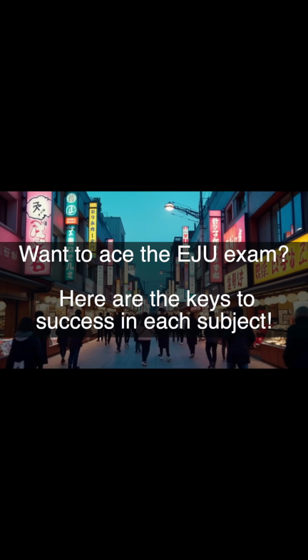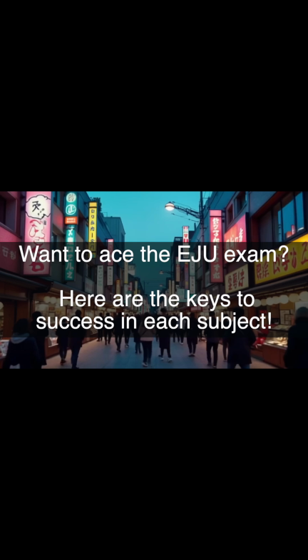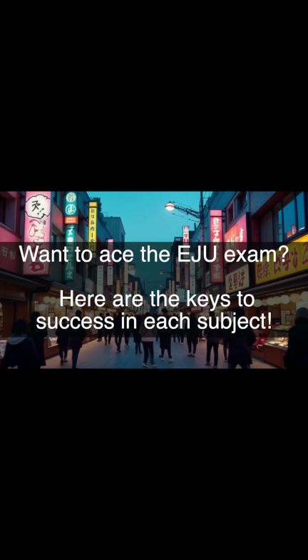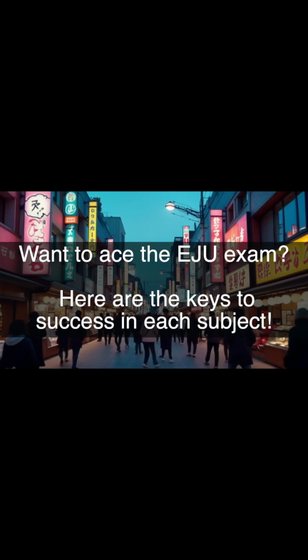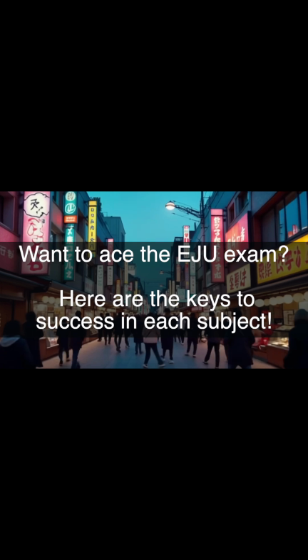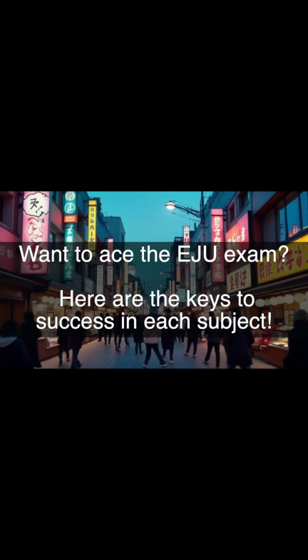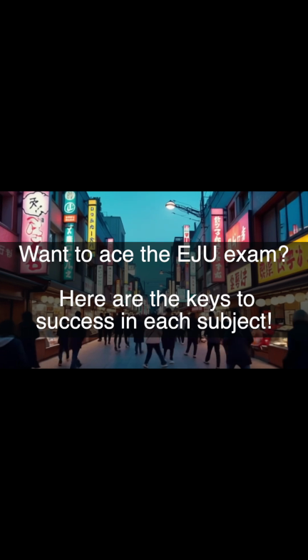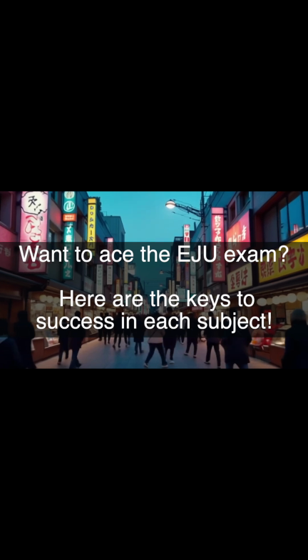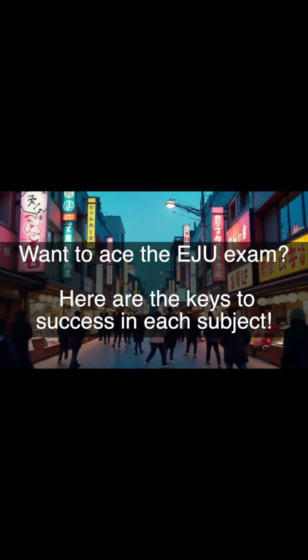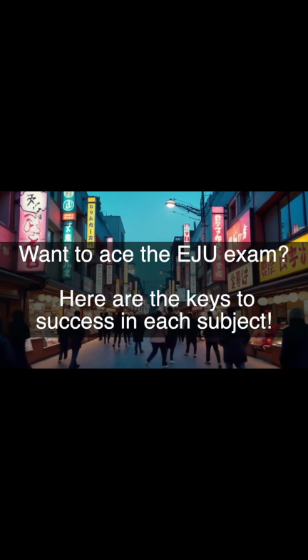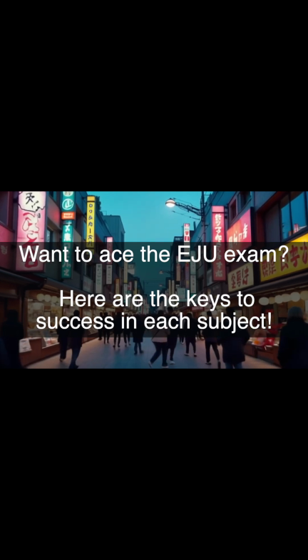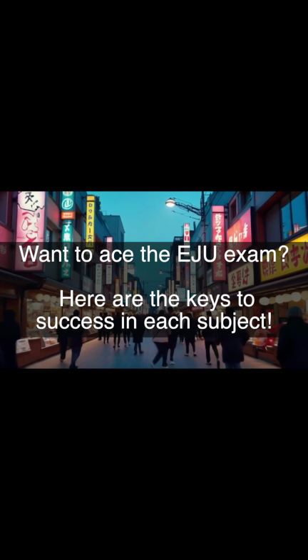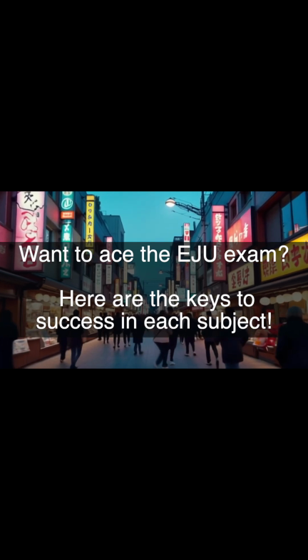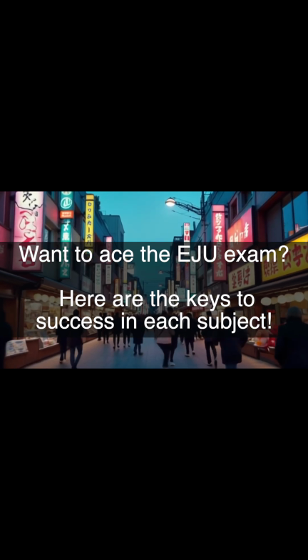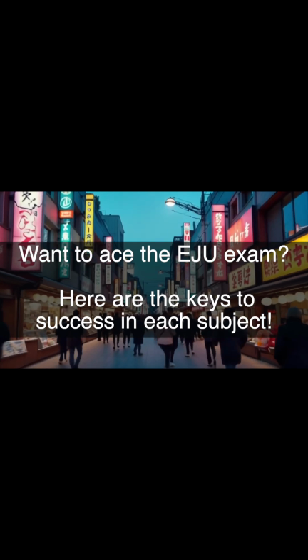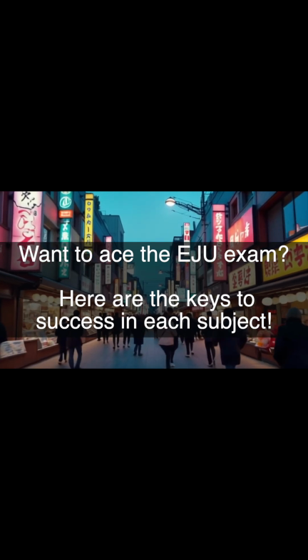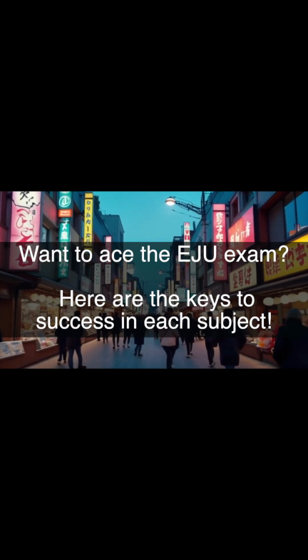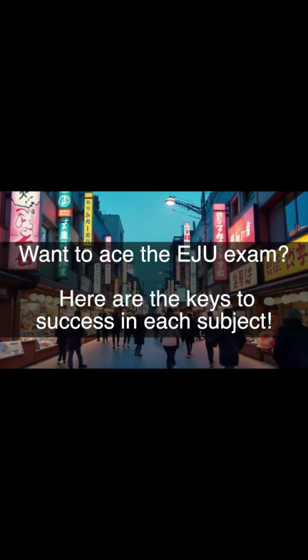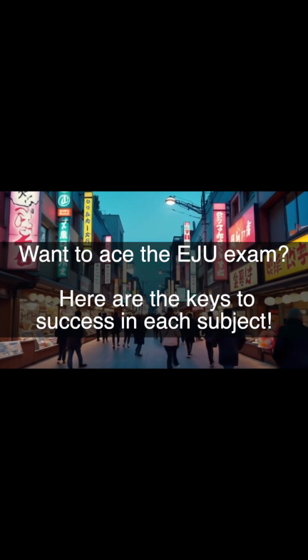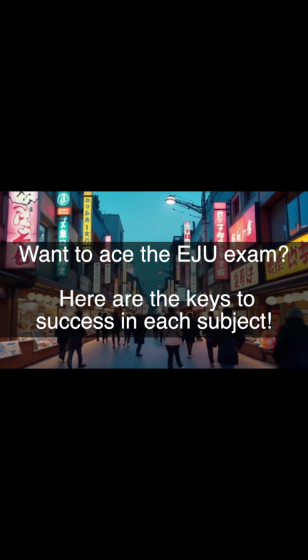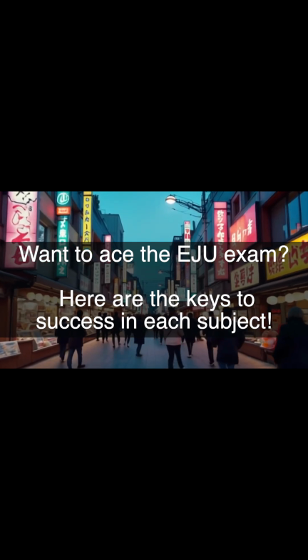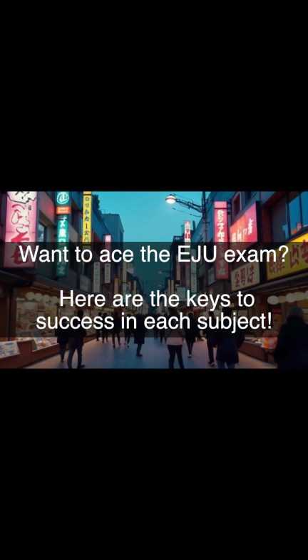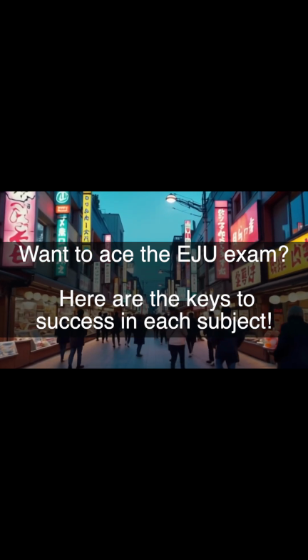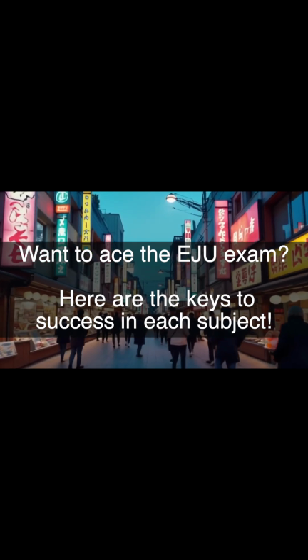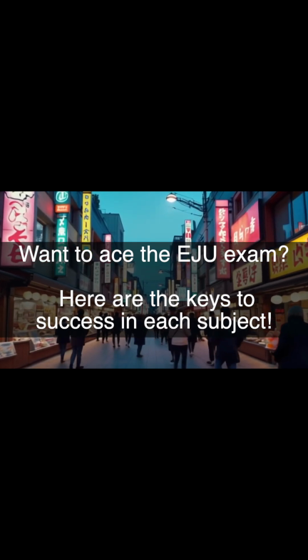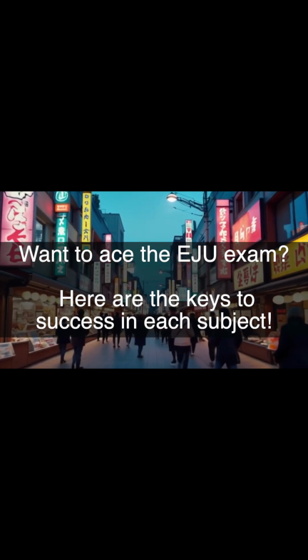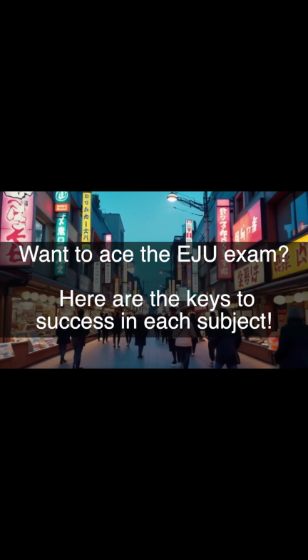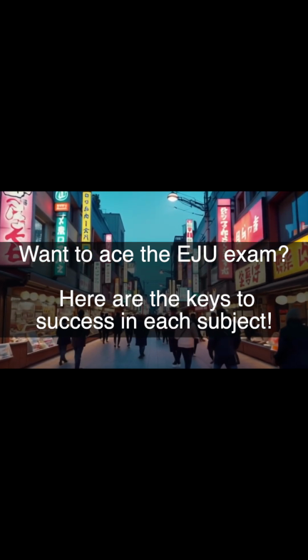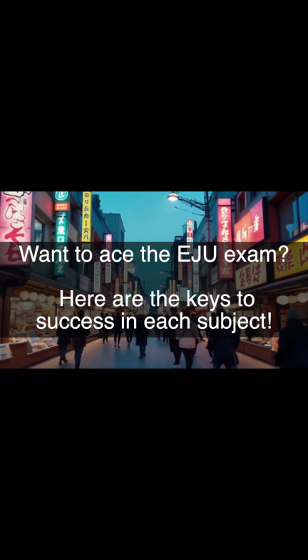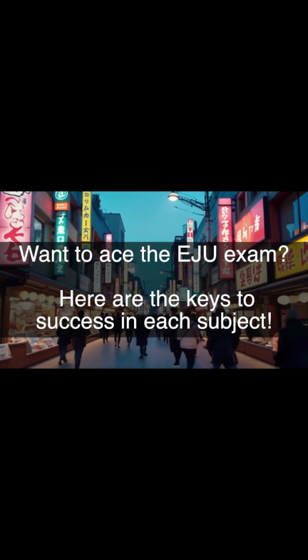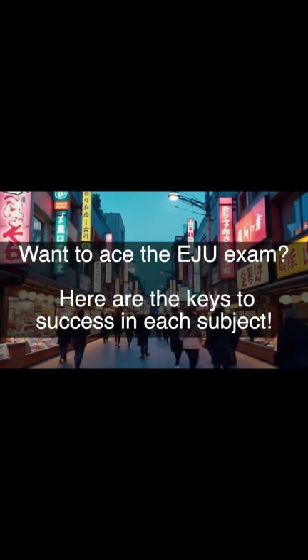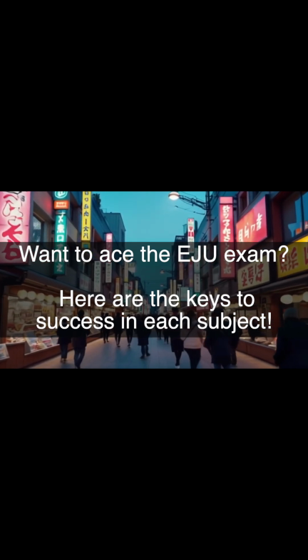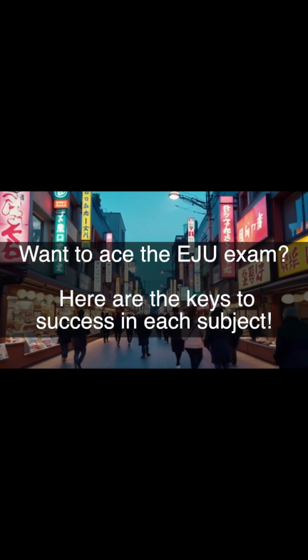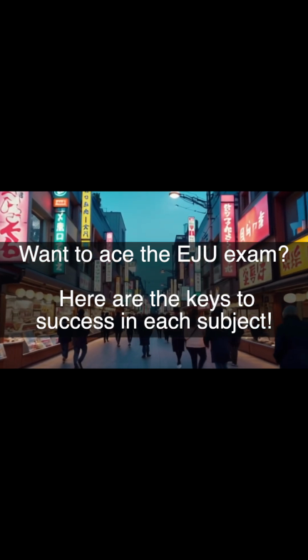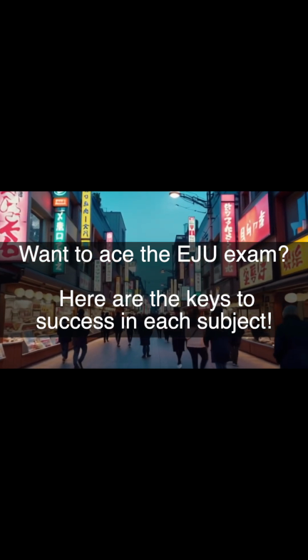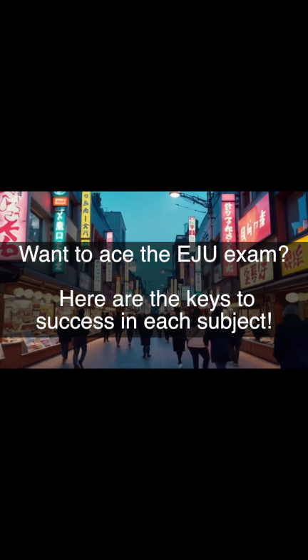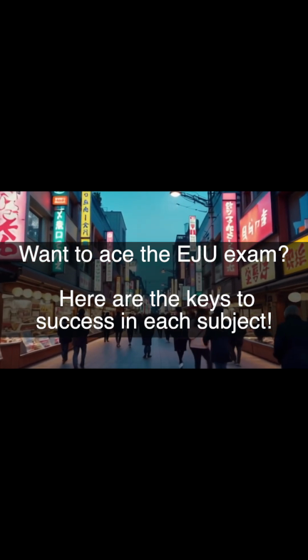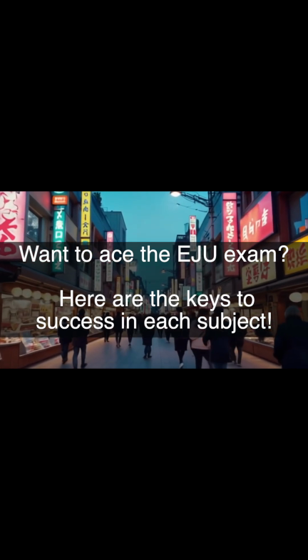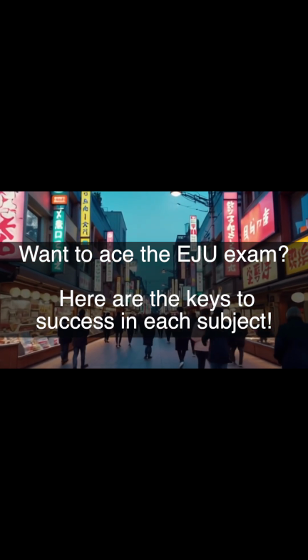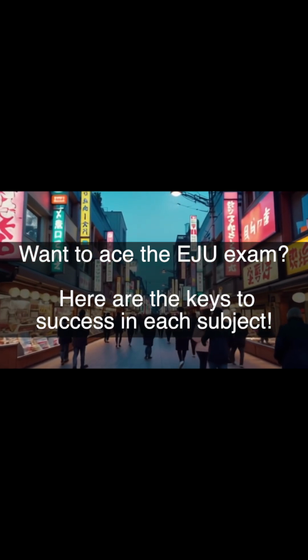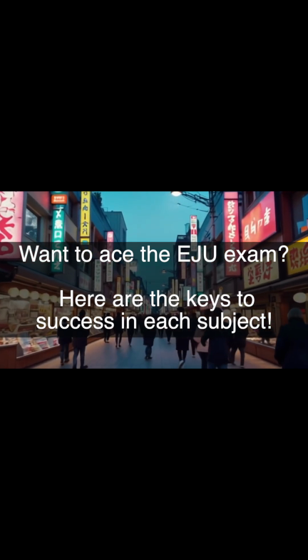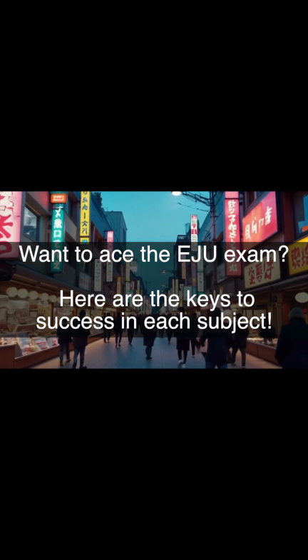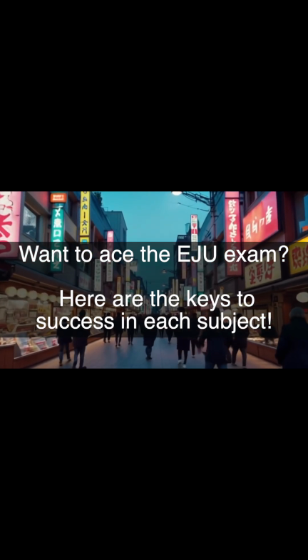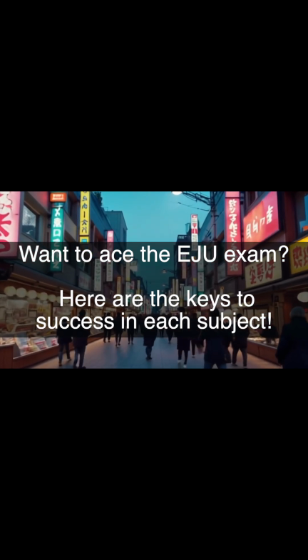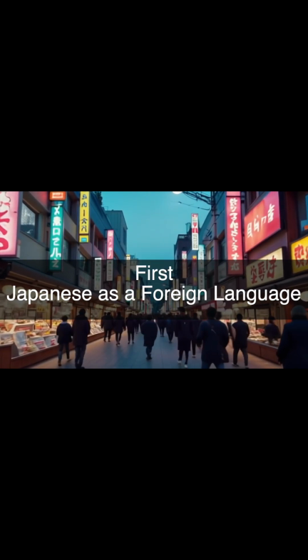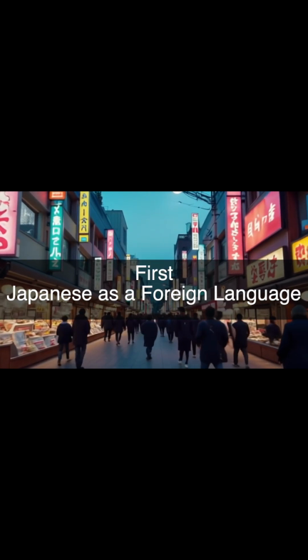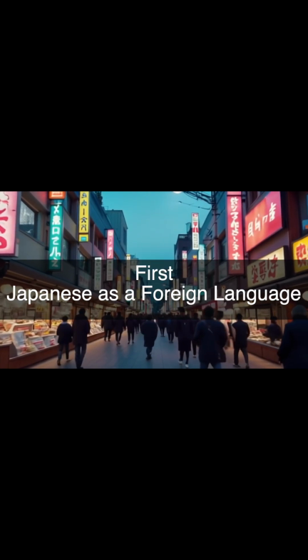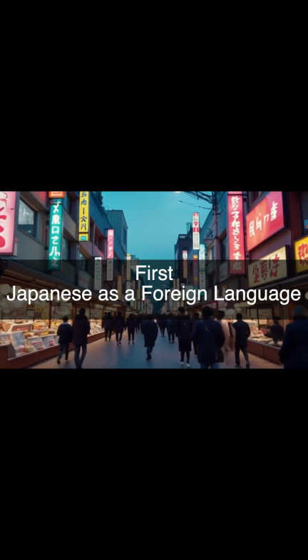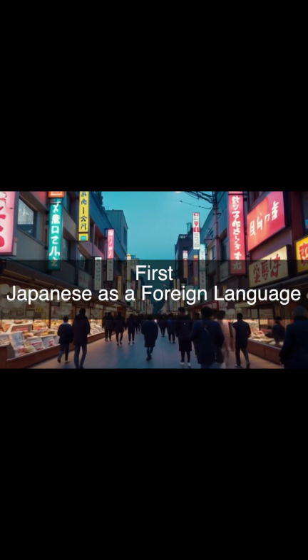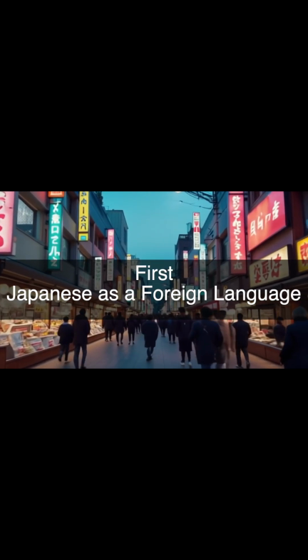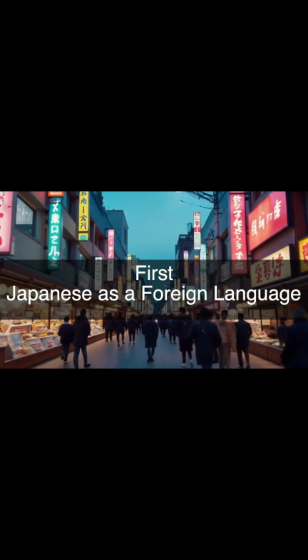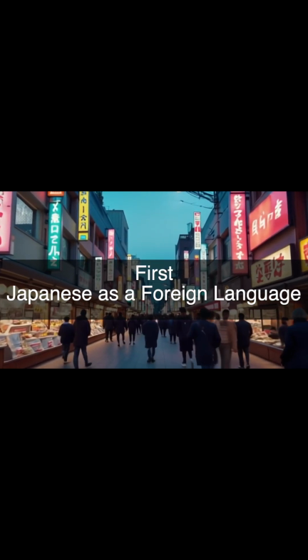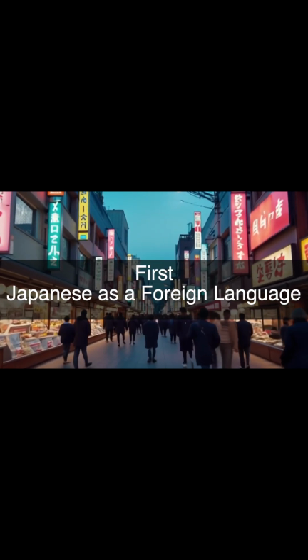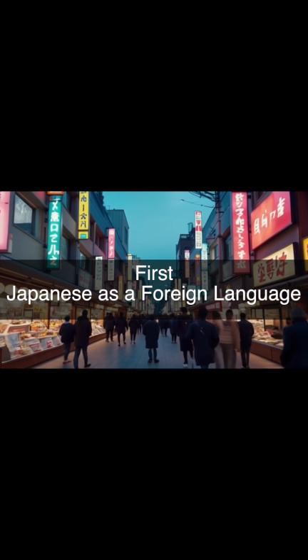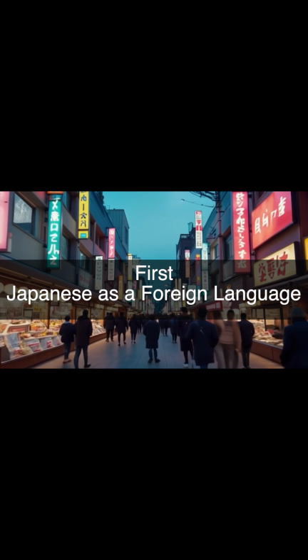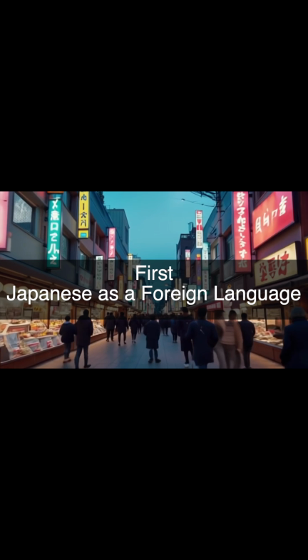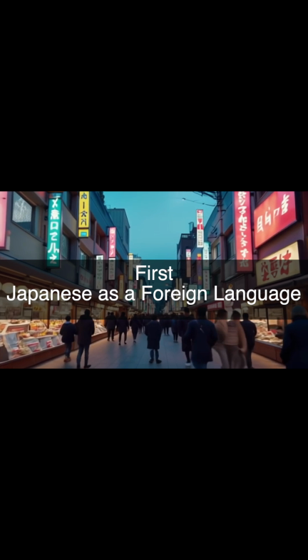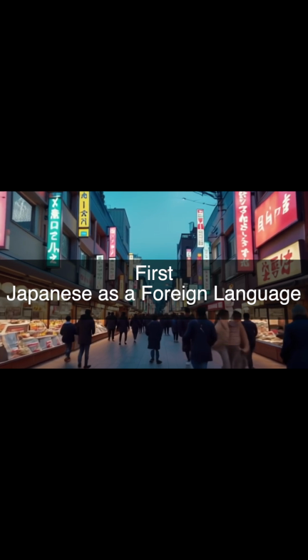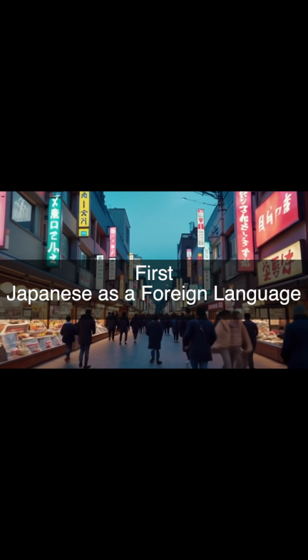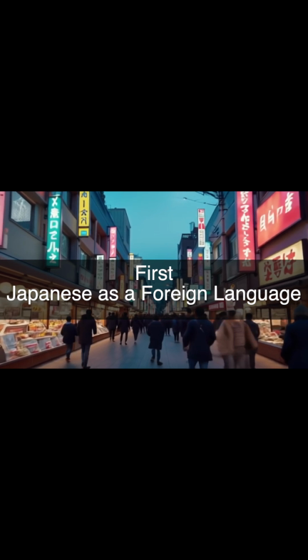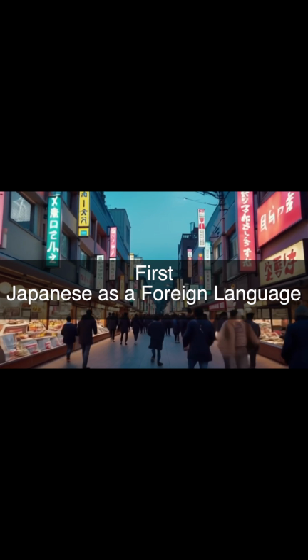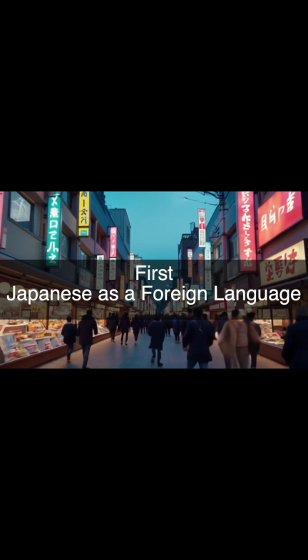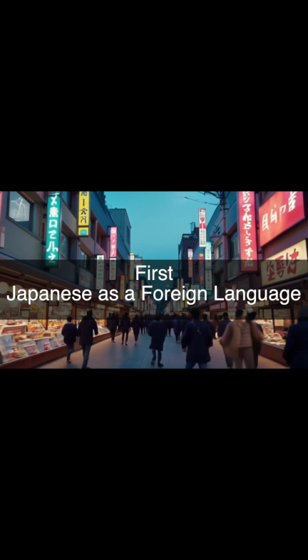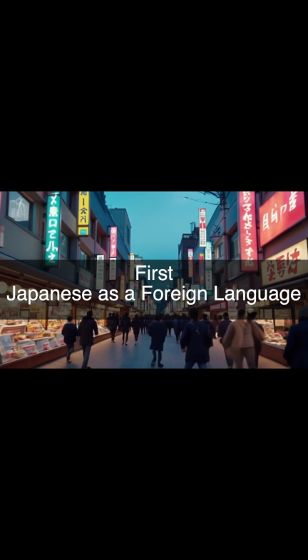Want to ace the EJU exam? Here are the keys to success in each subject. First, Japanese as a foreign language.